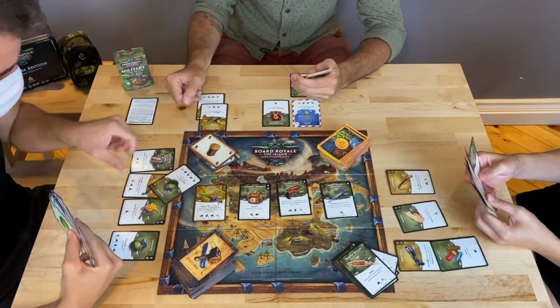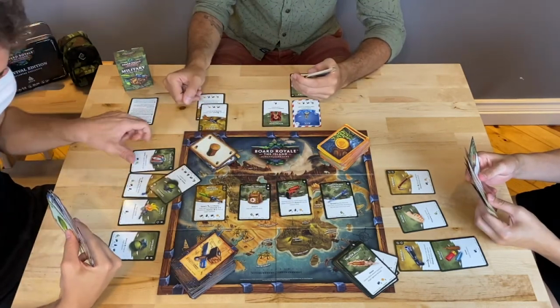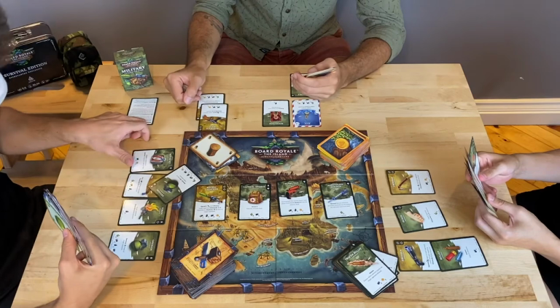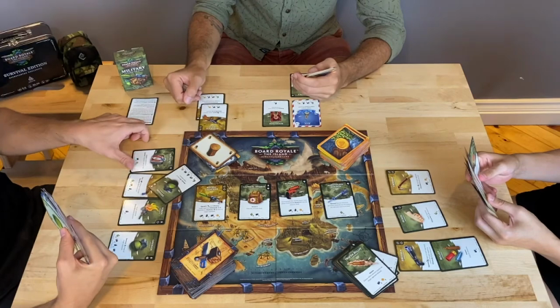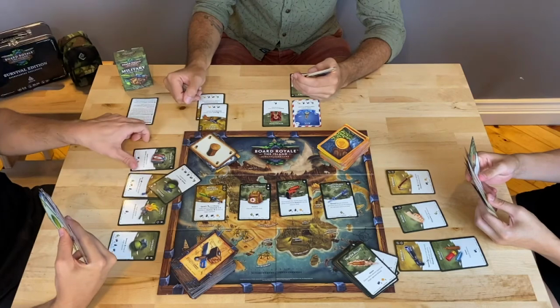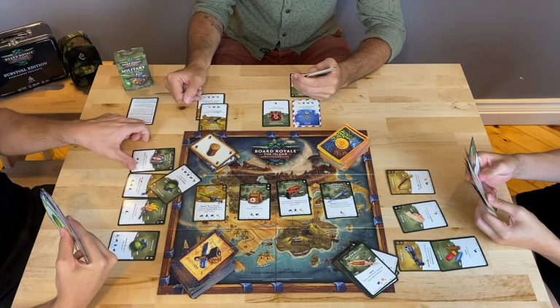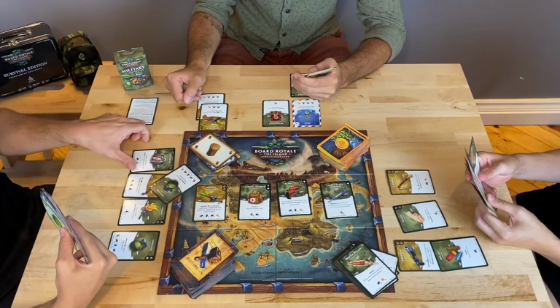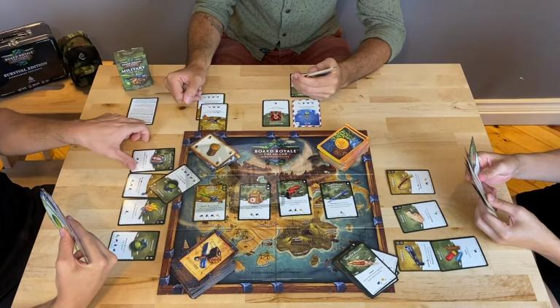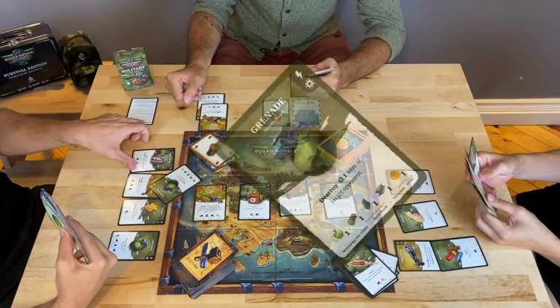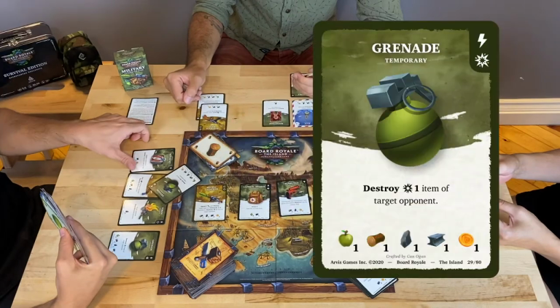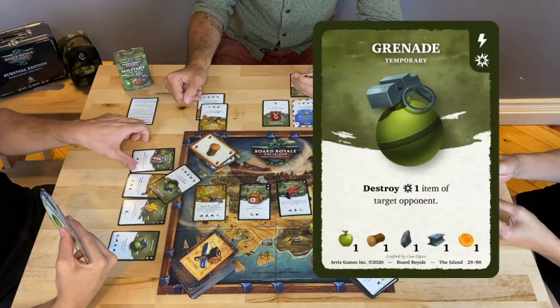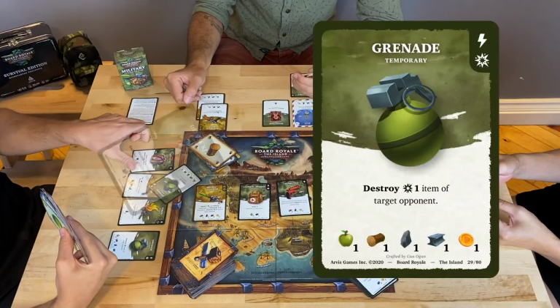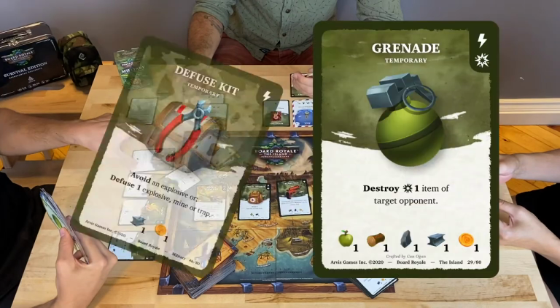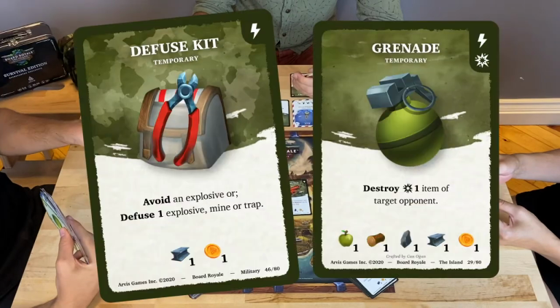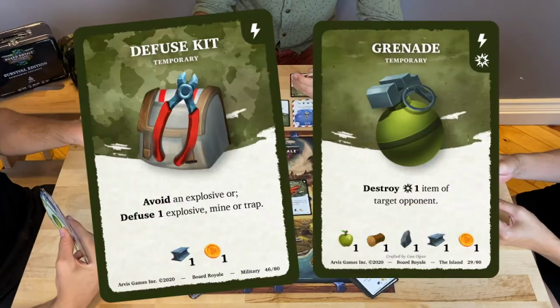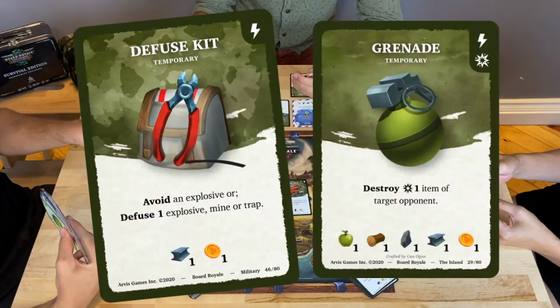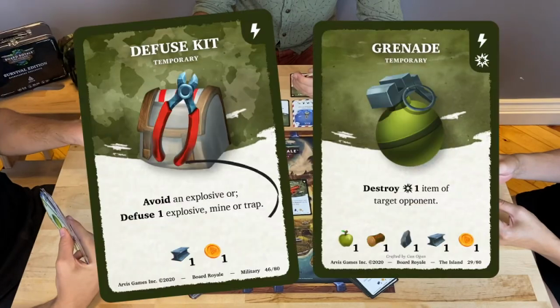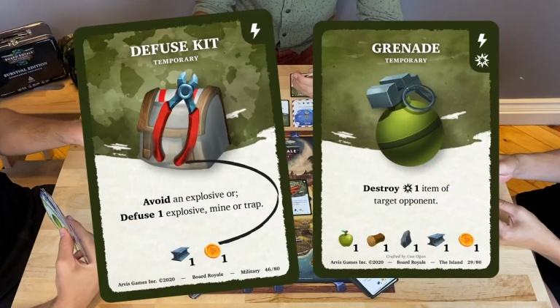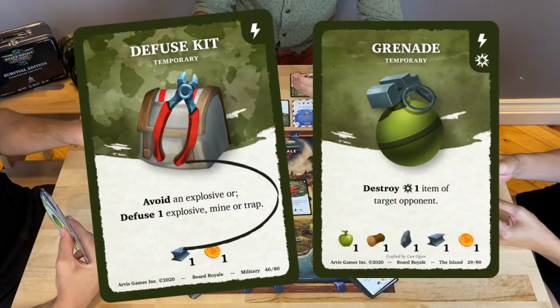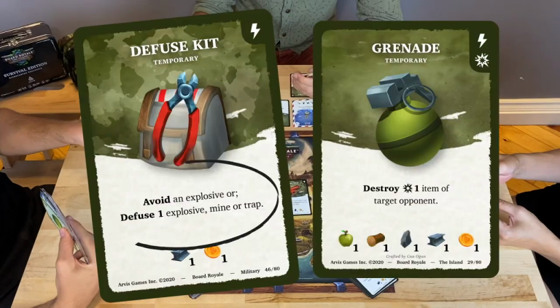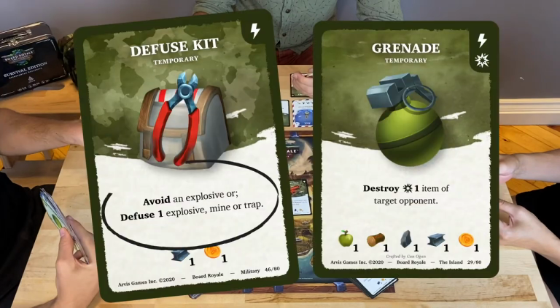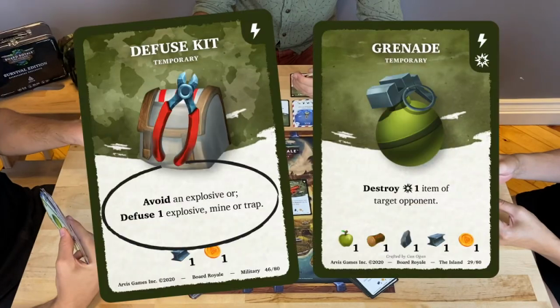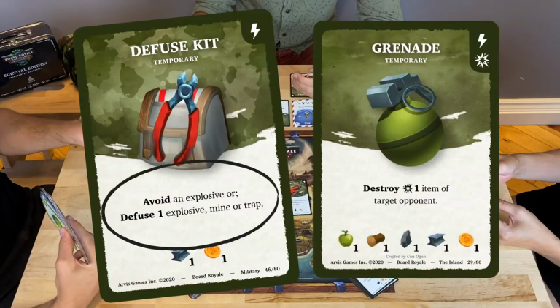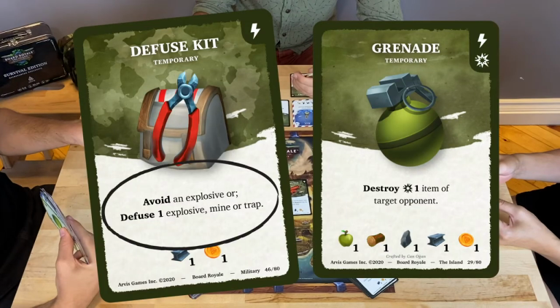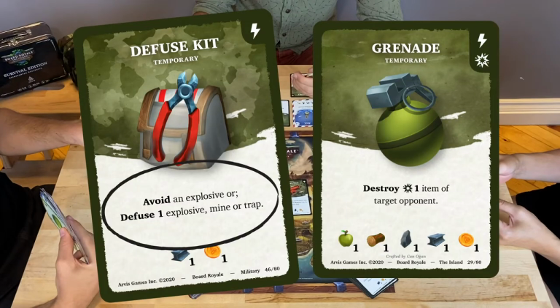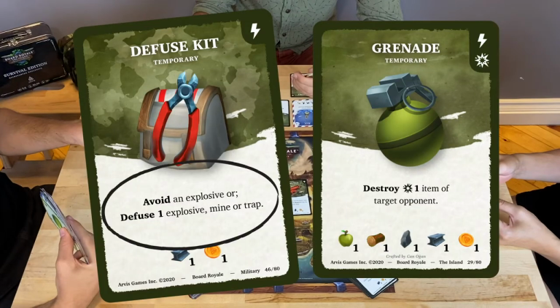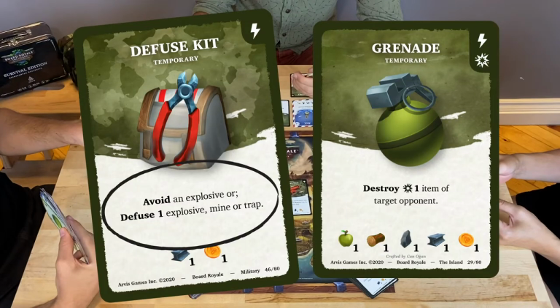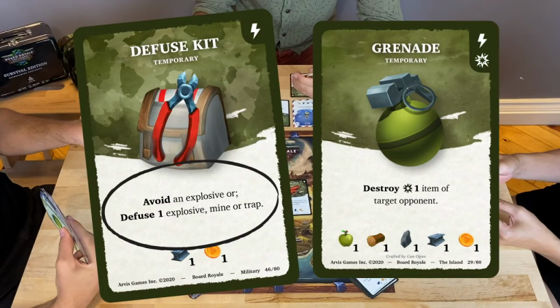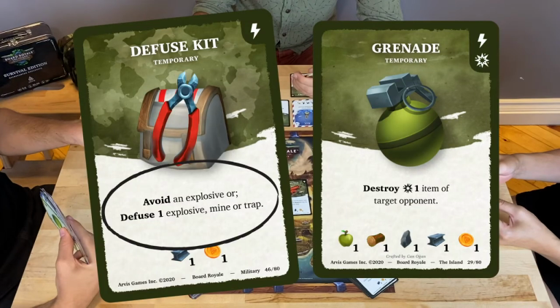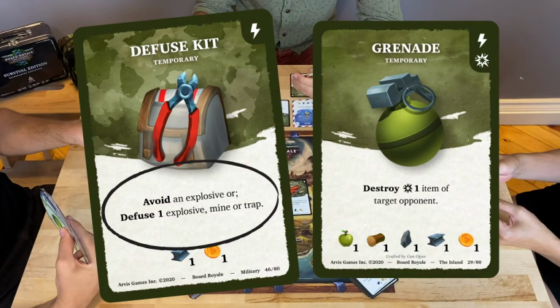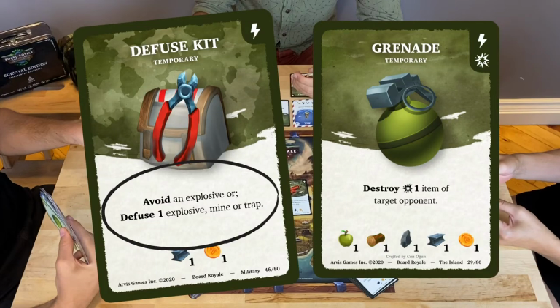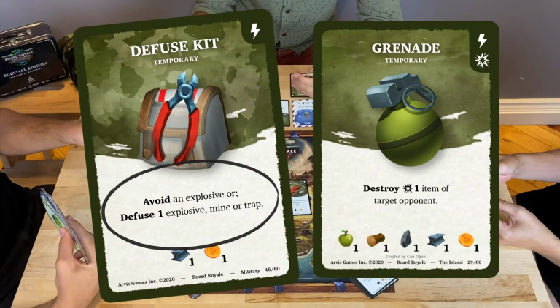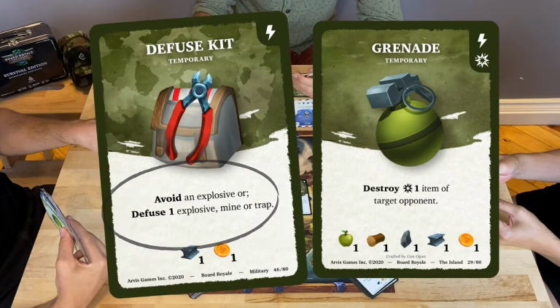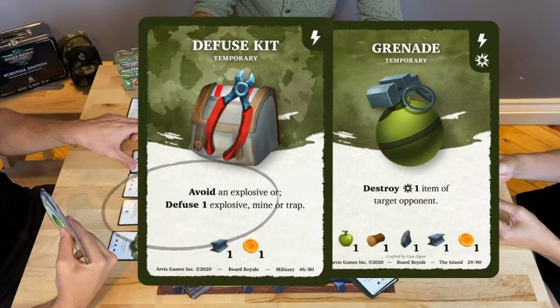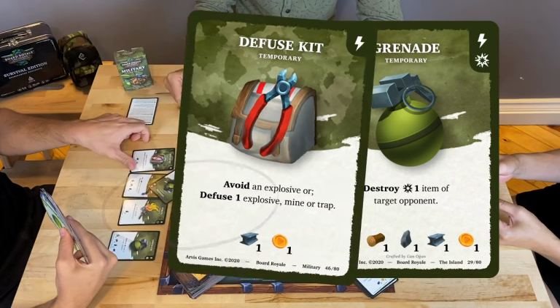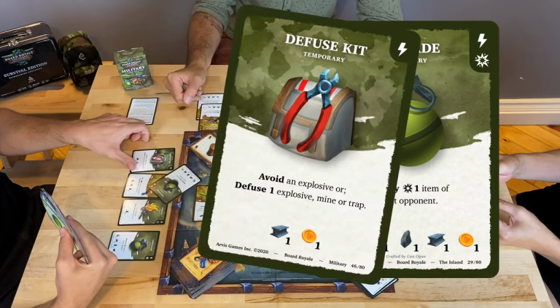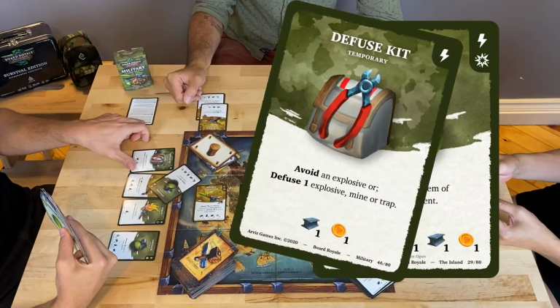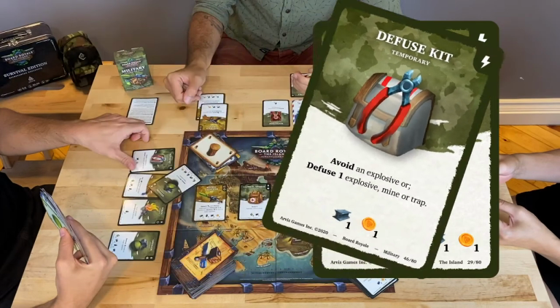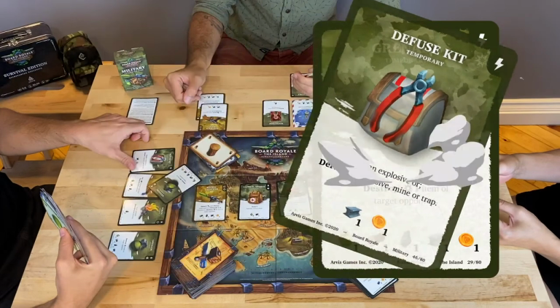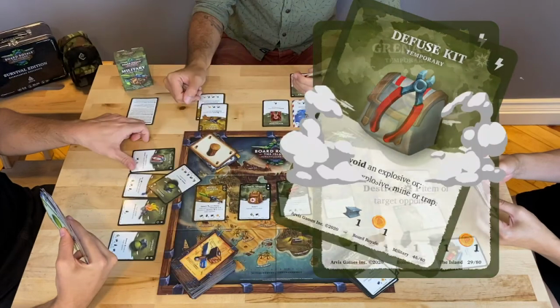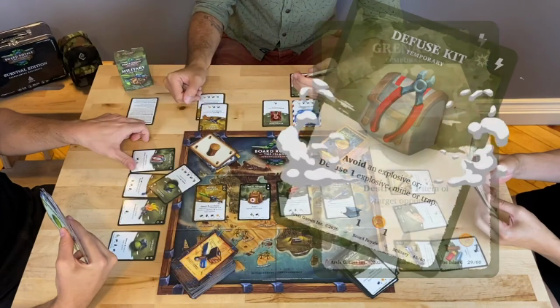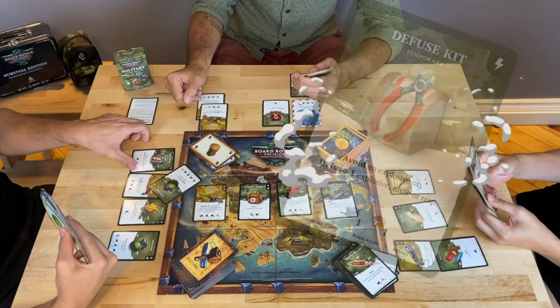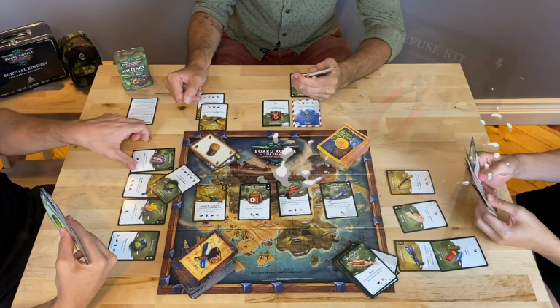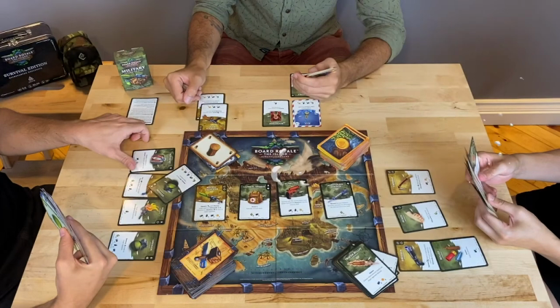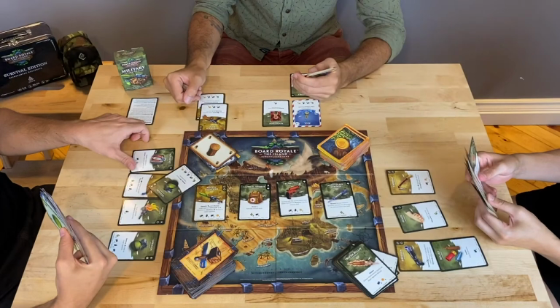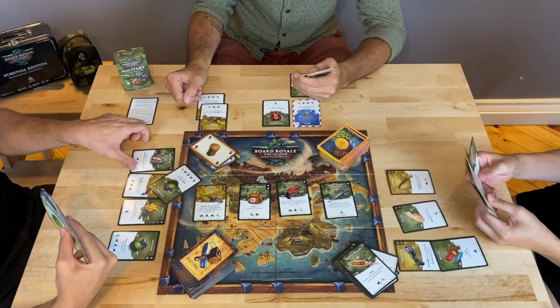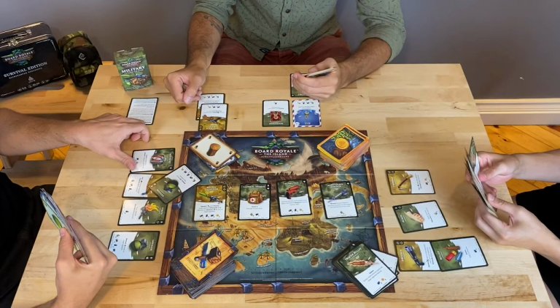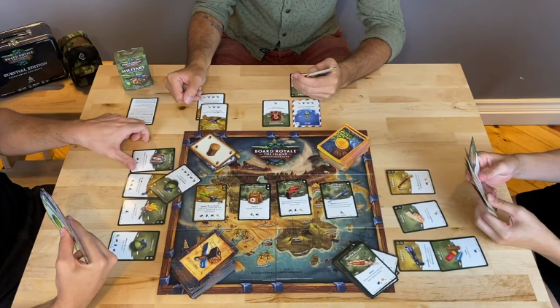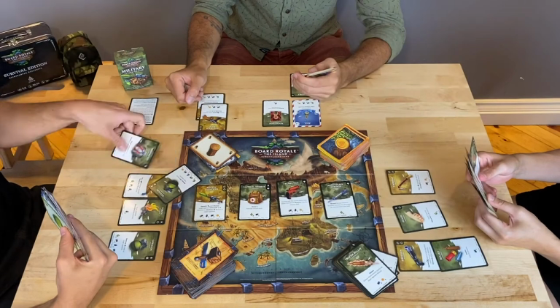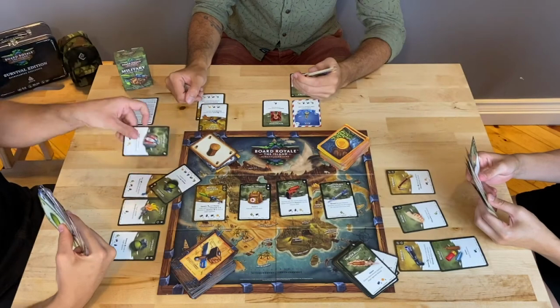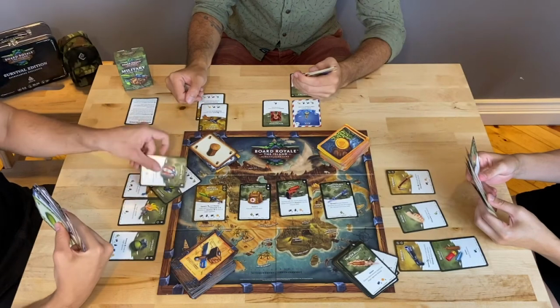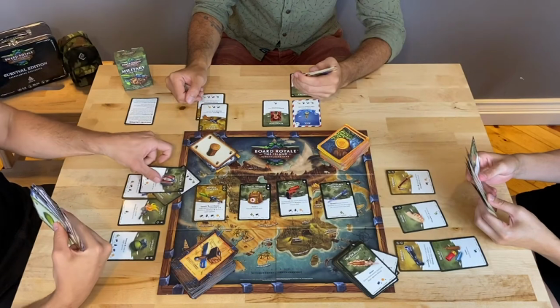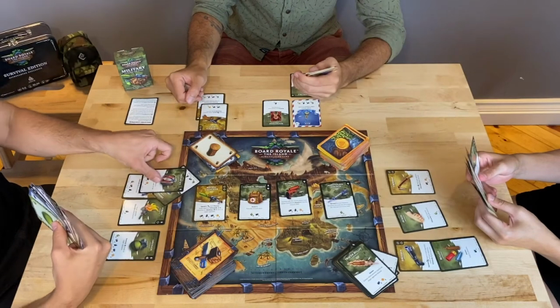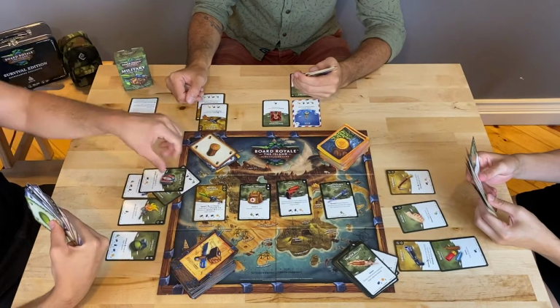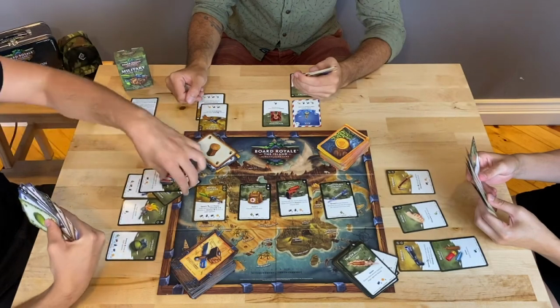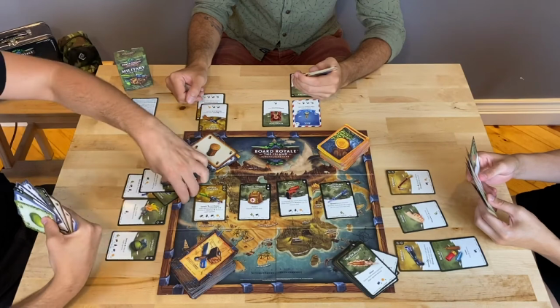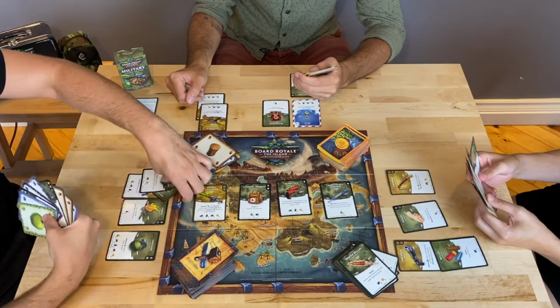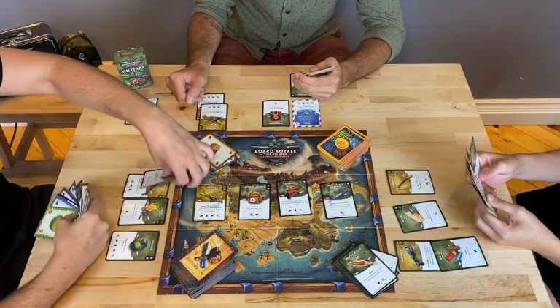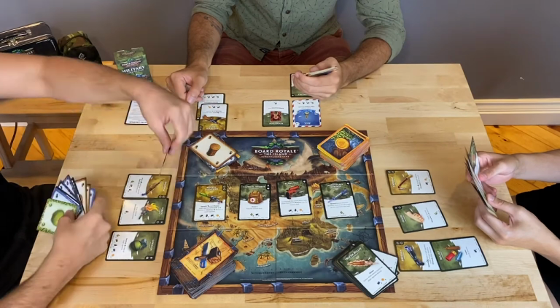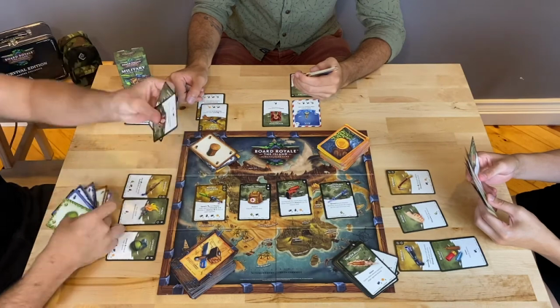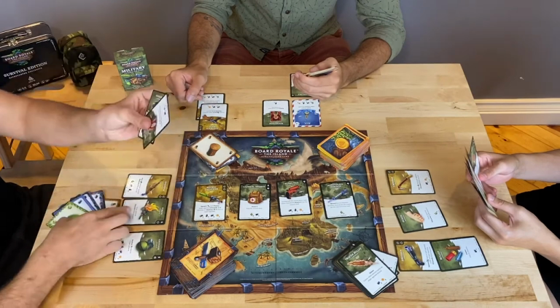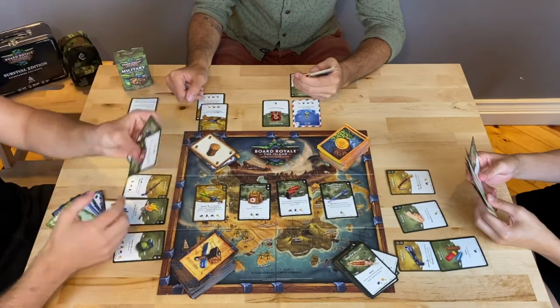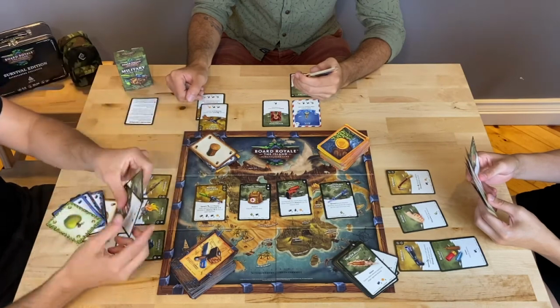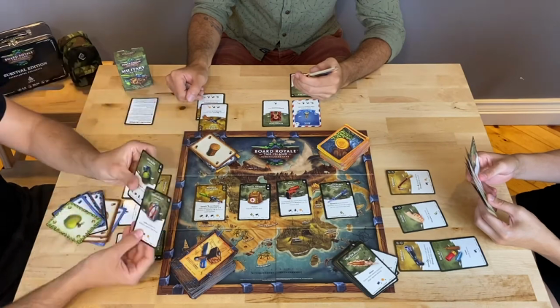Defuse Kits. Players with a defuse kit can destroy explosives and instantly counter the effects of explosive items.